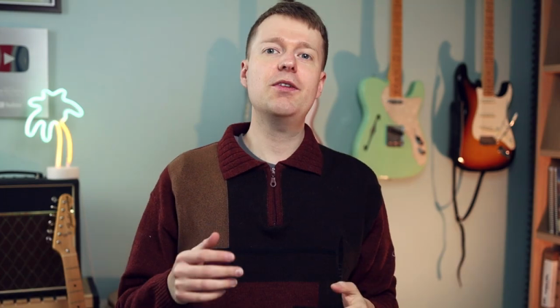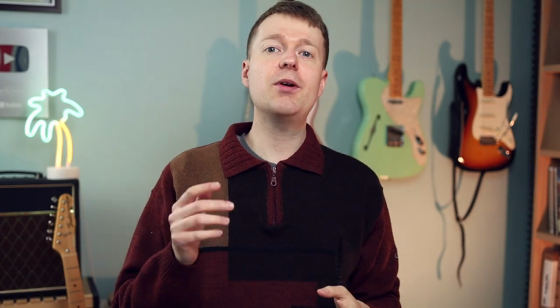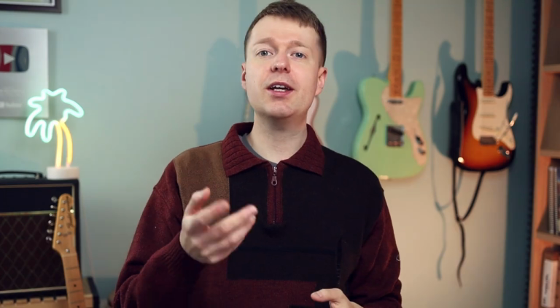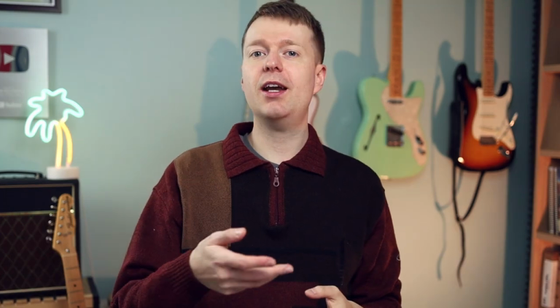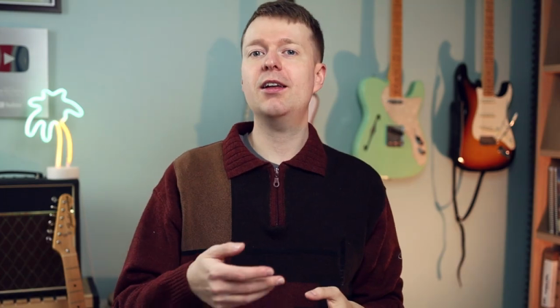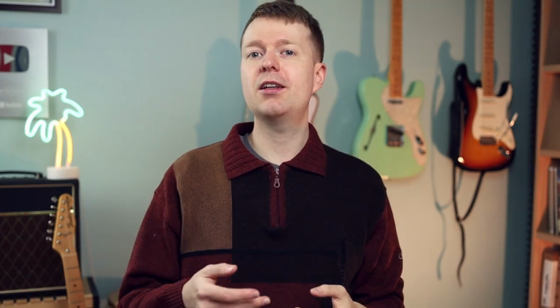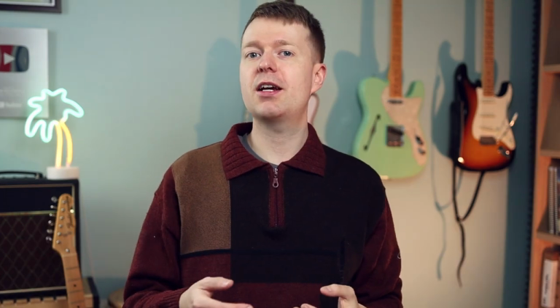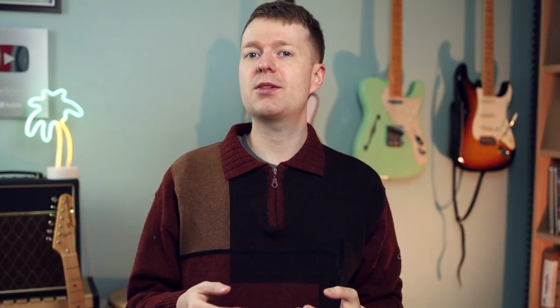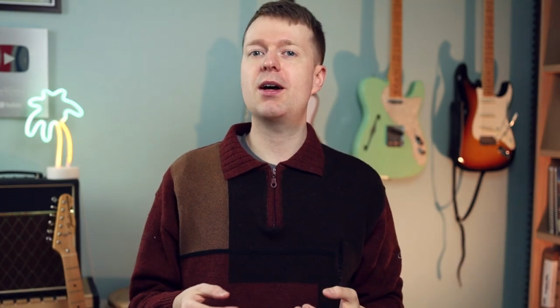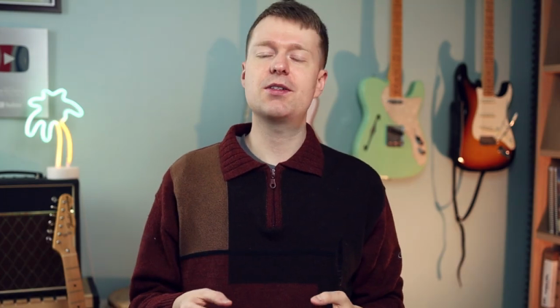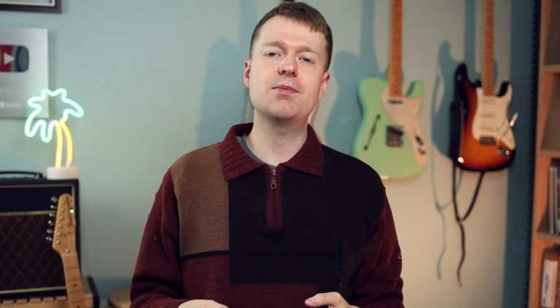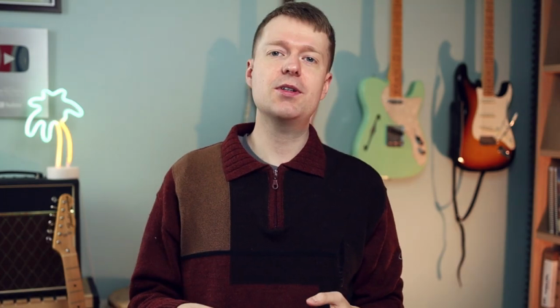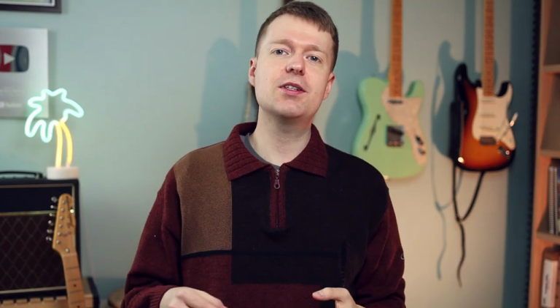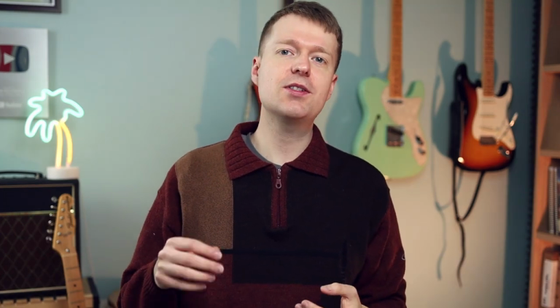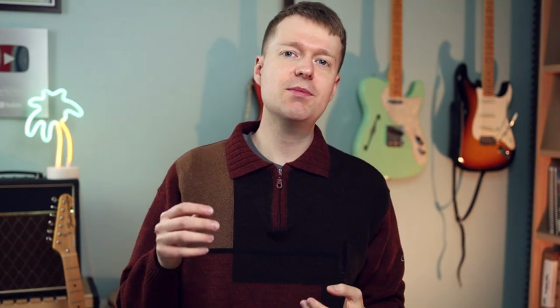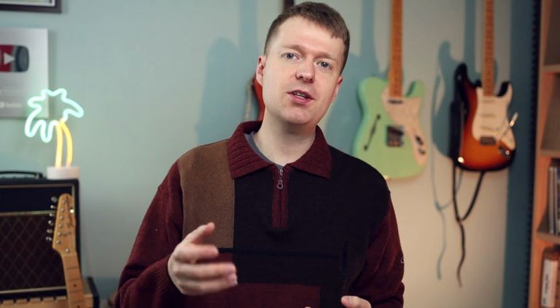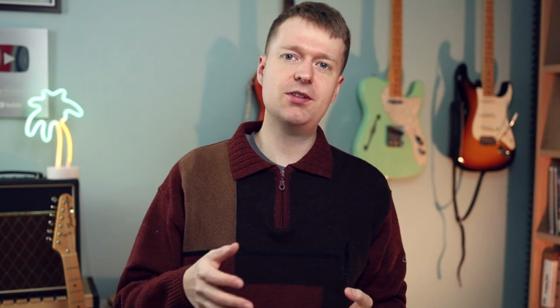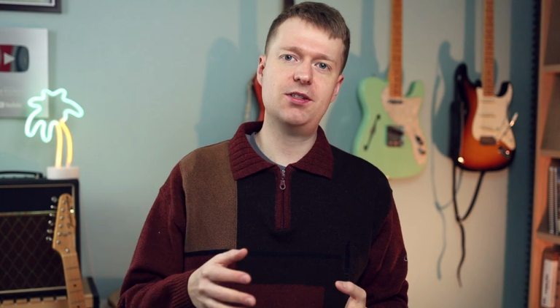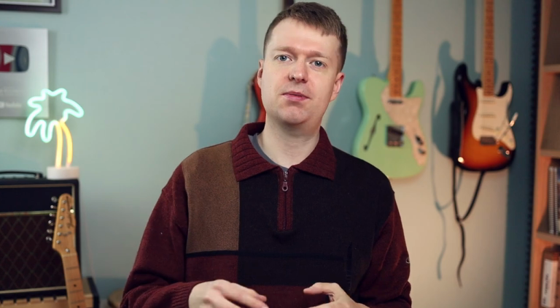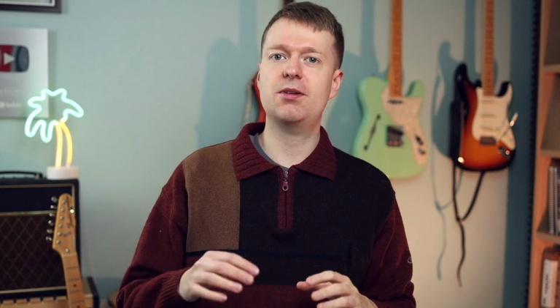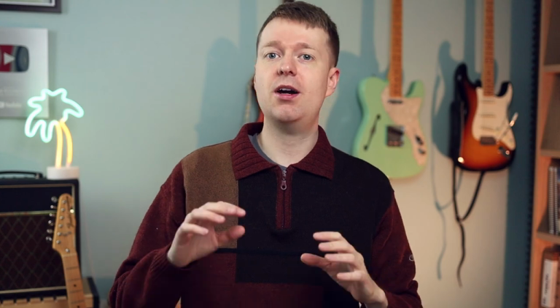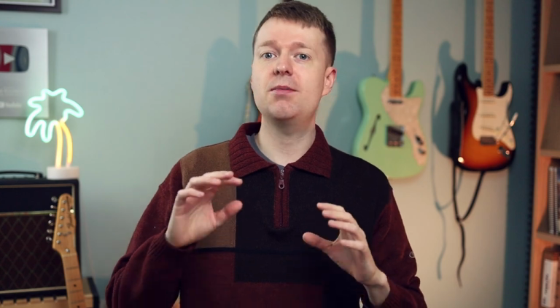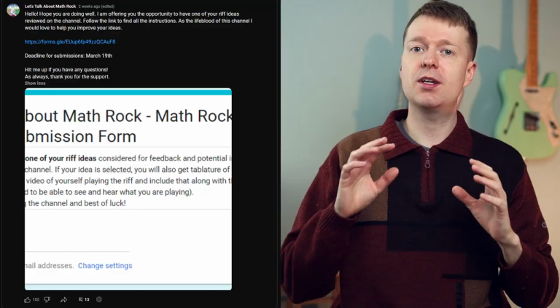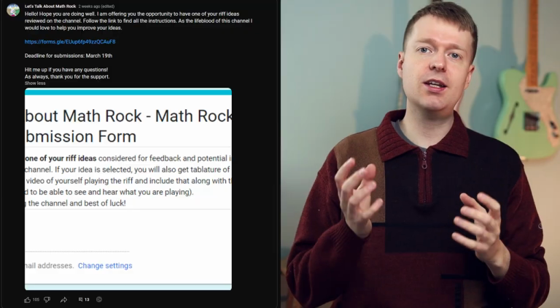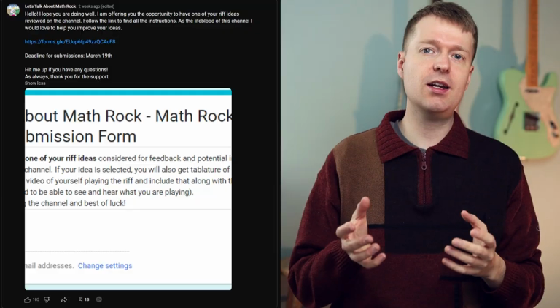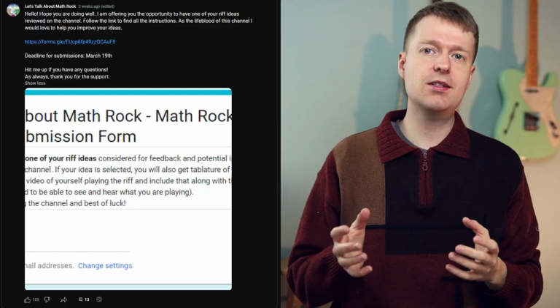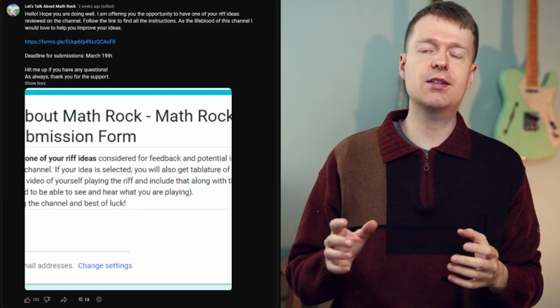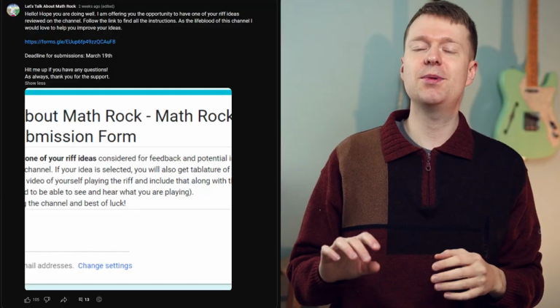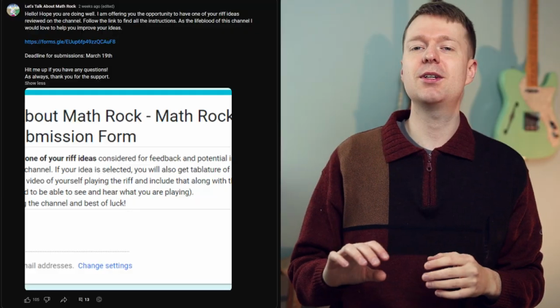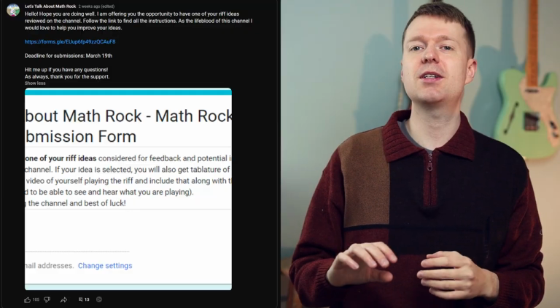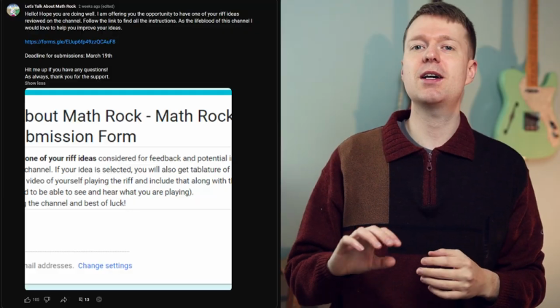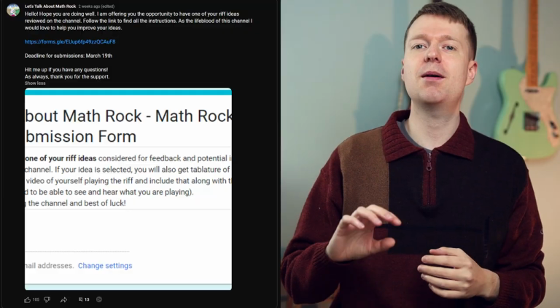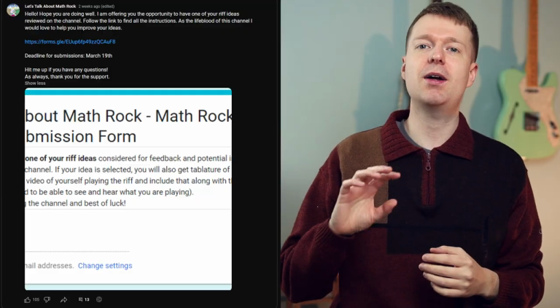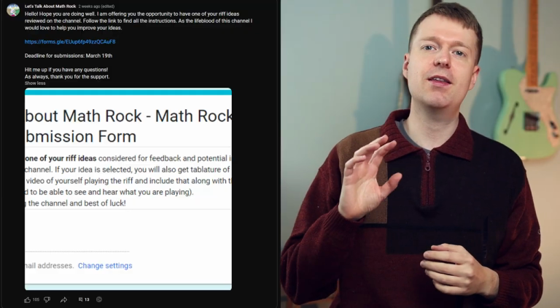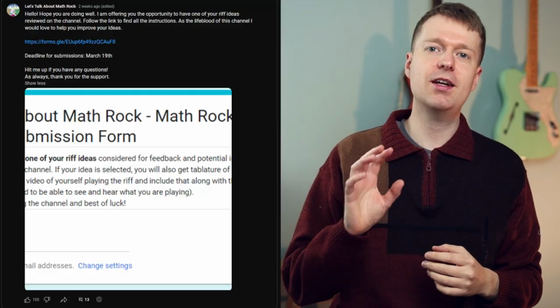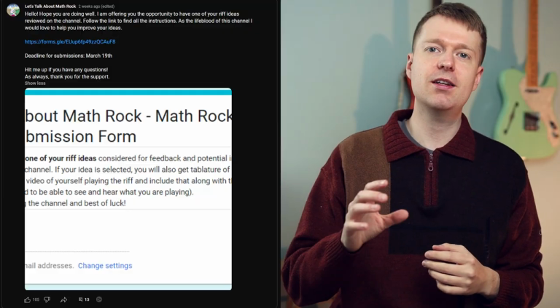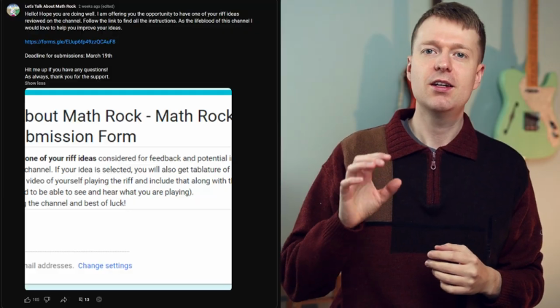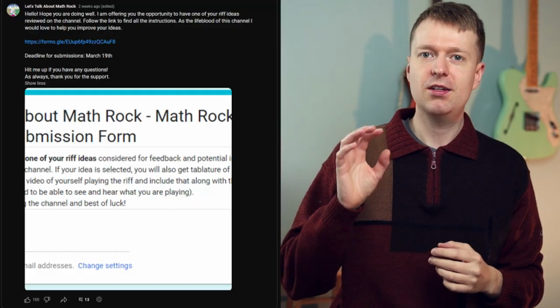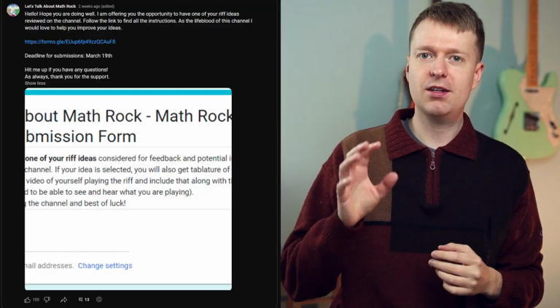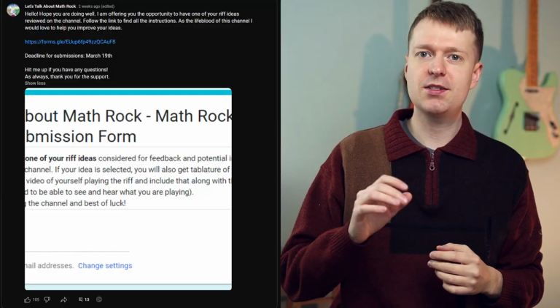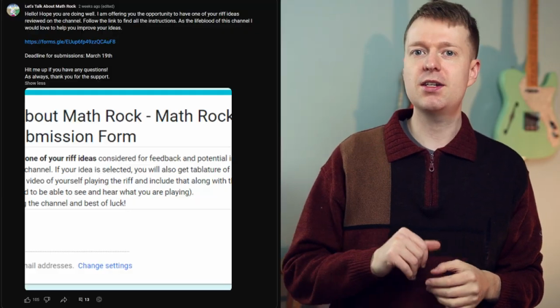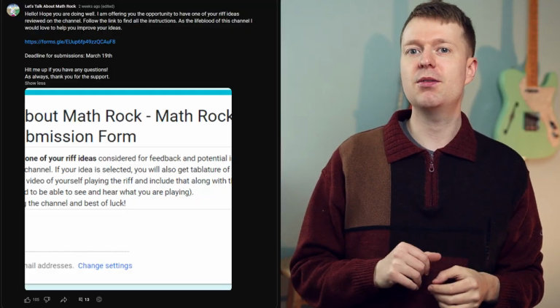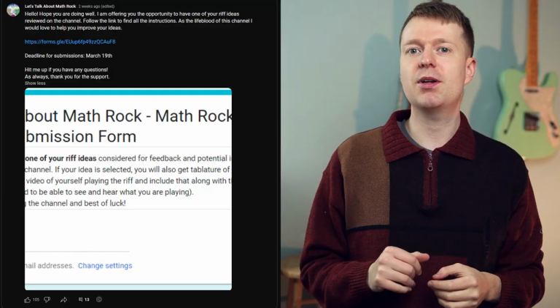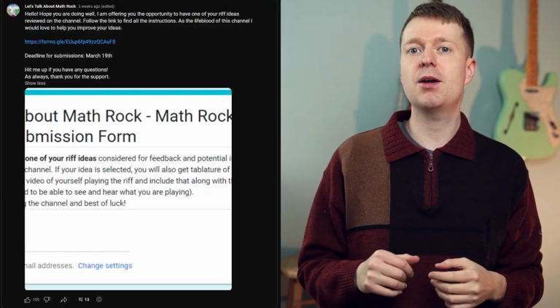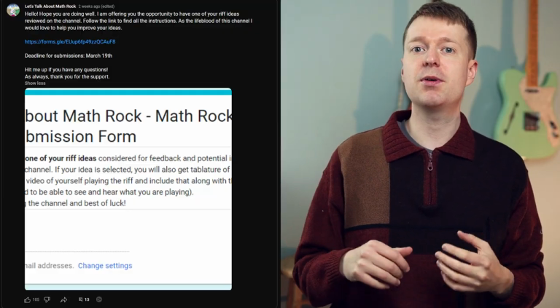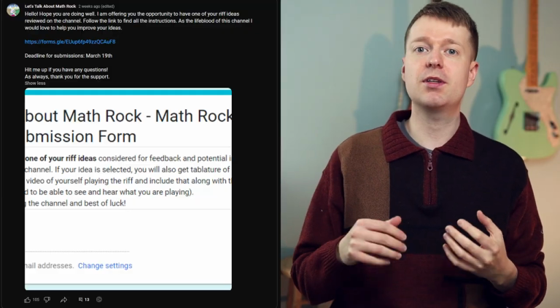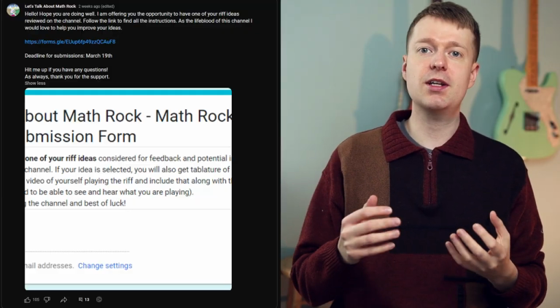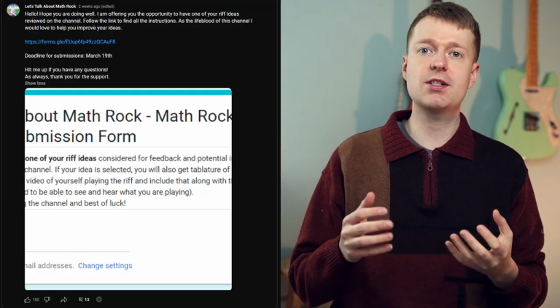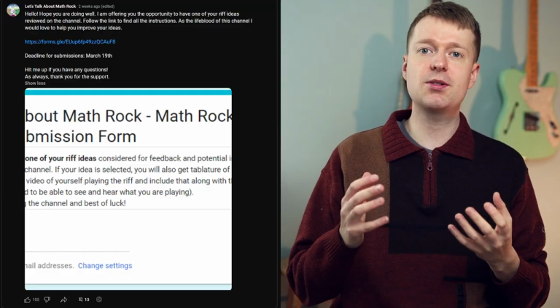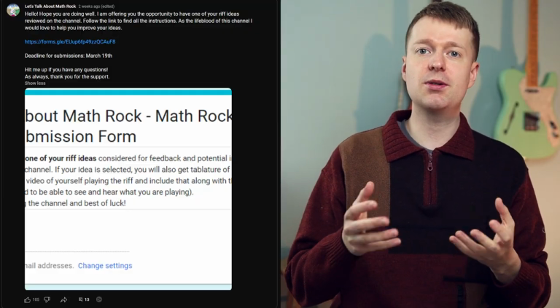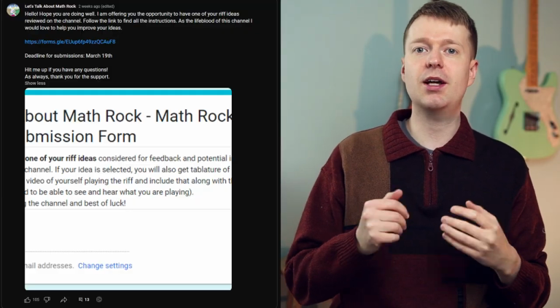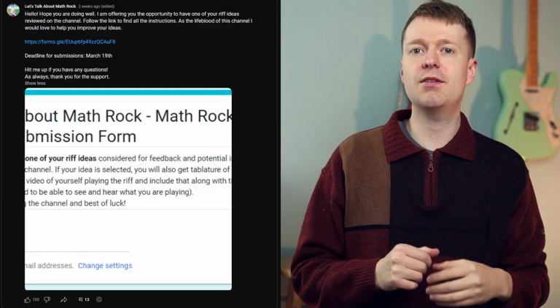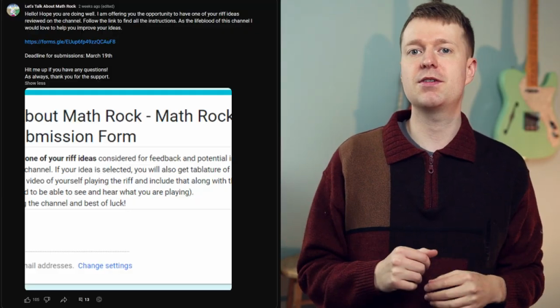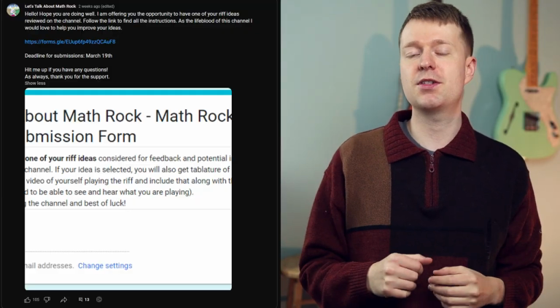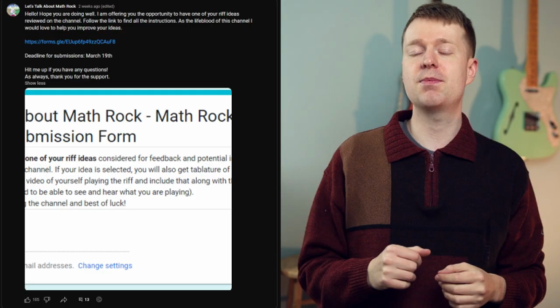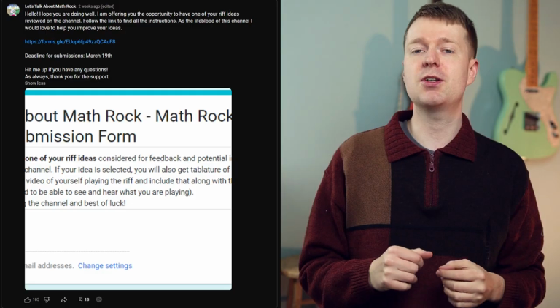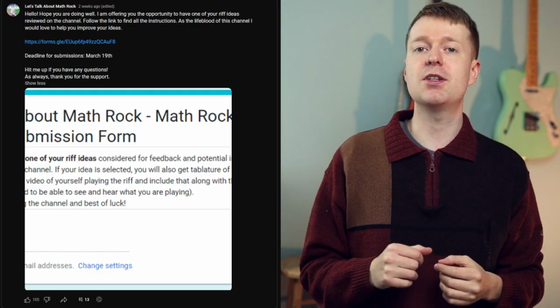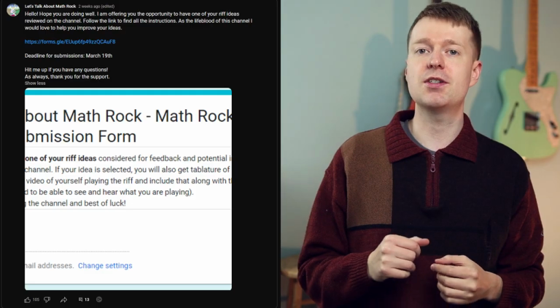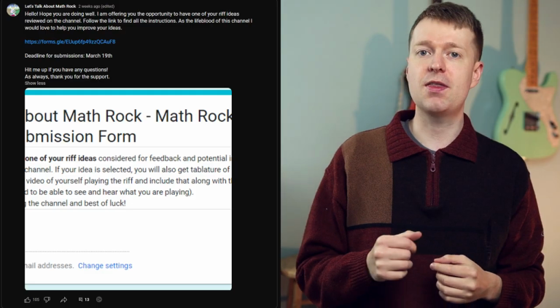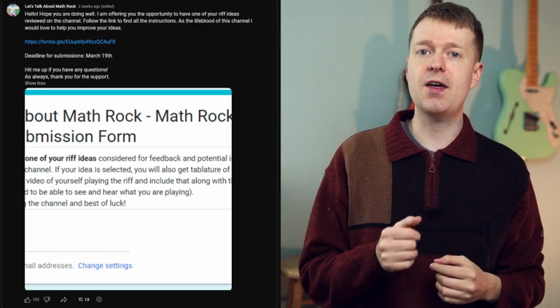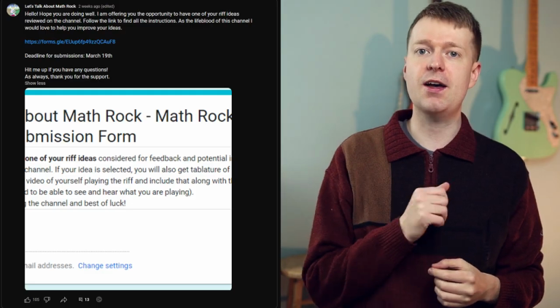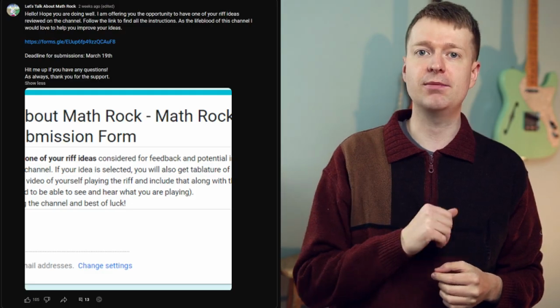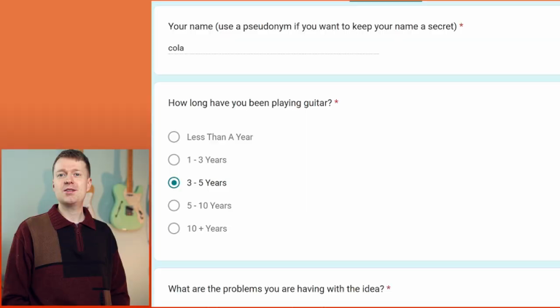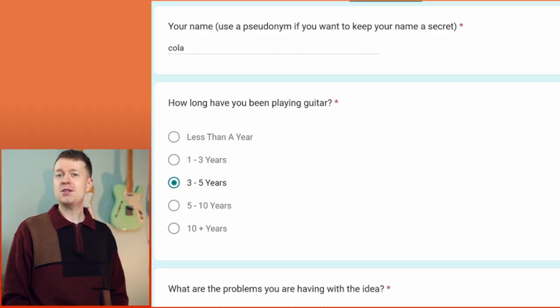If you want to get in on the next round of submissions, make sure you subscribe. You can get into the community tab and then you can see when I put the next call out for submissions in there.